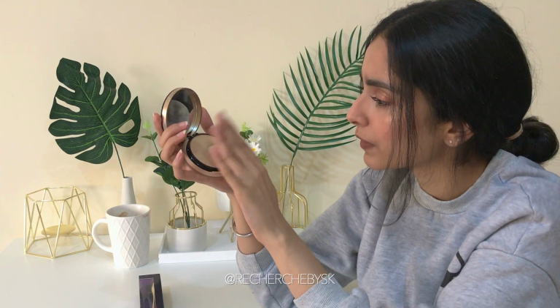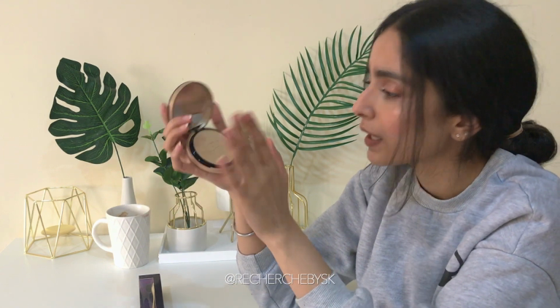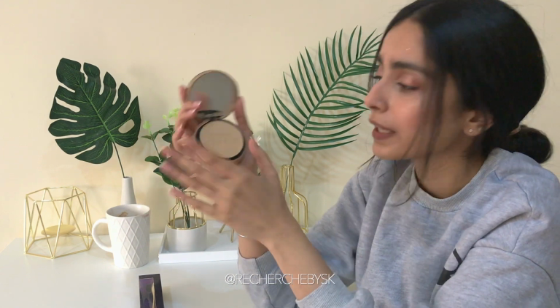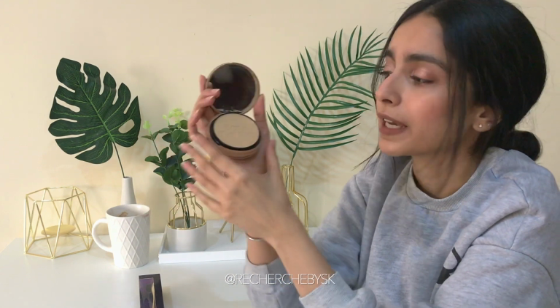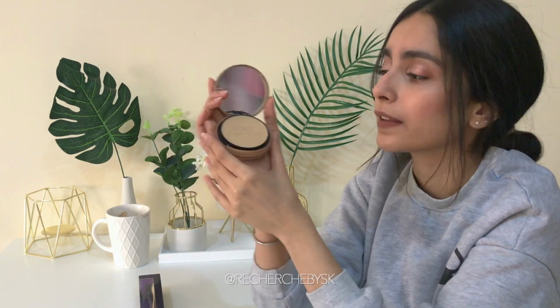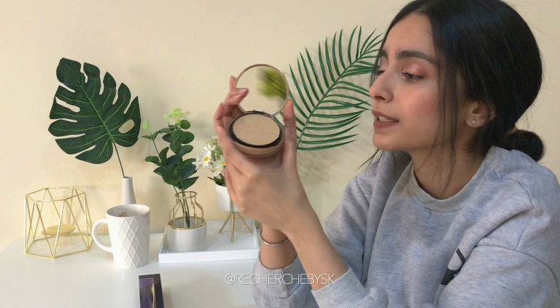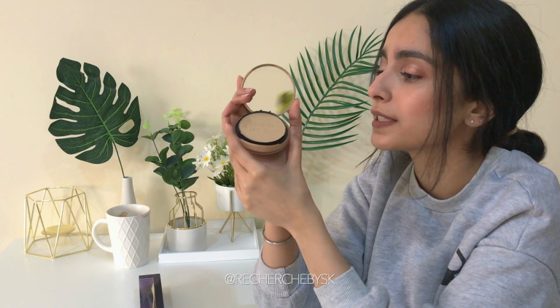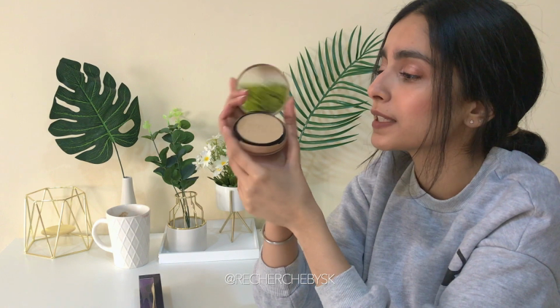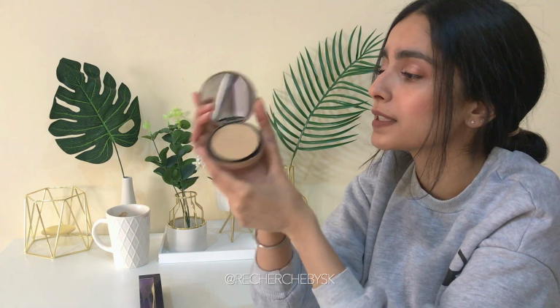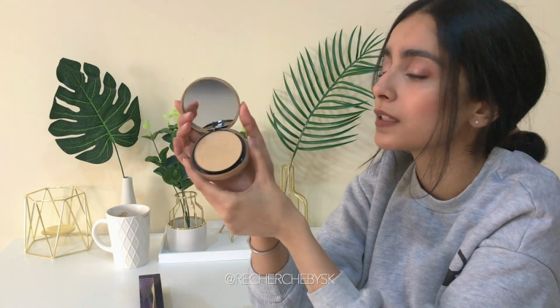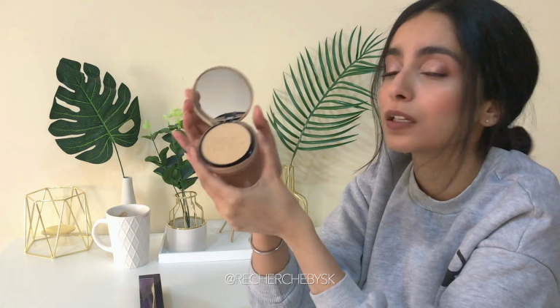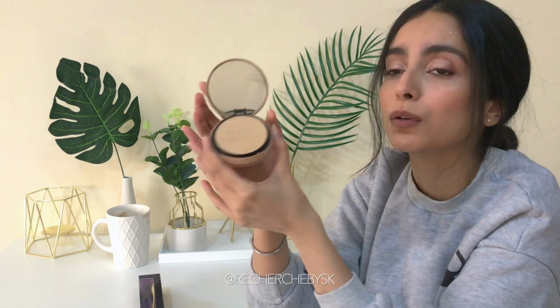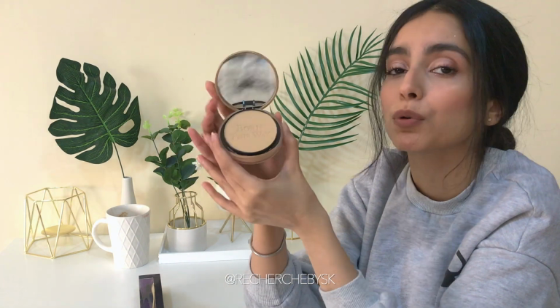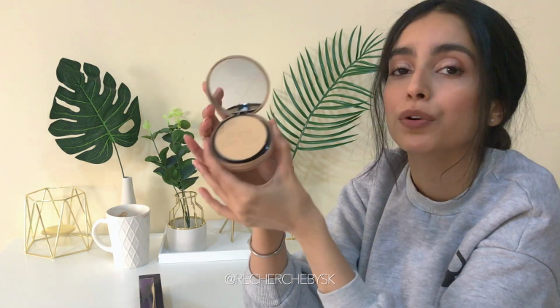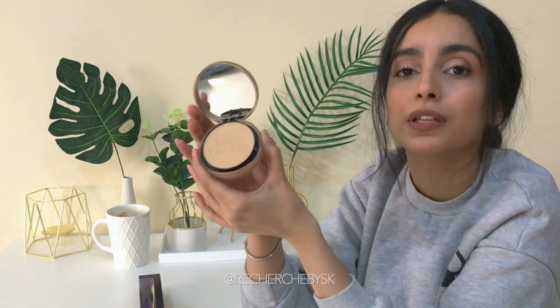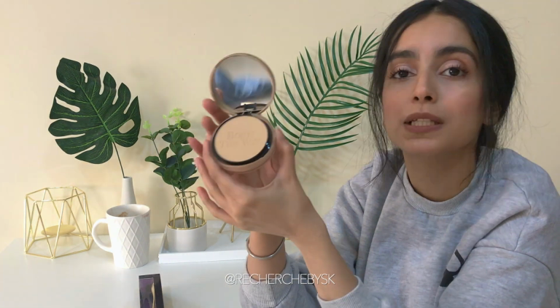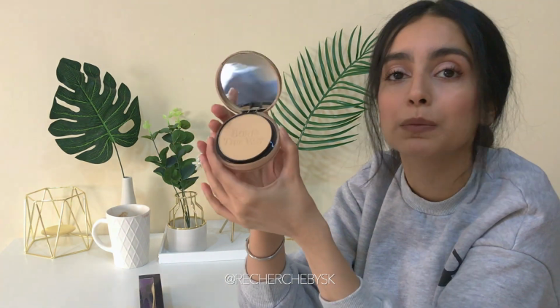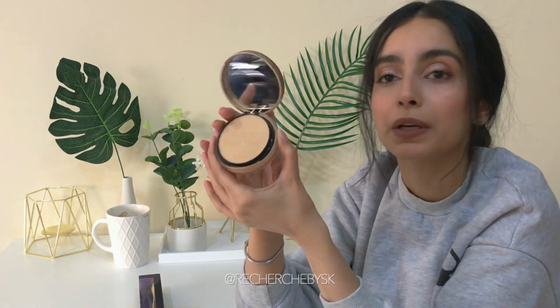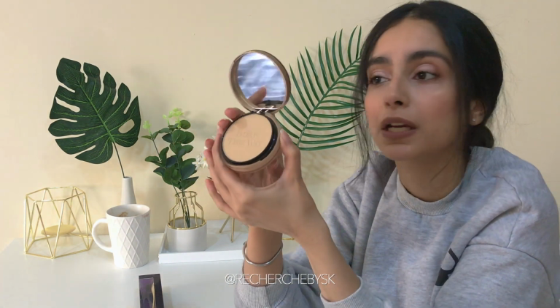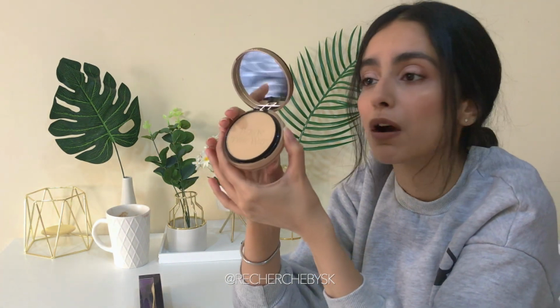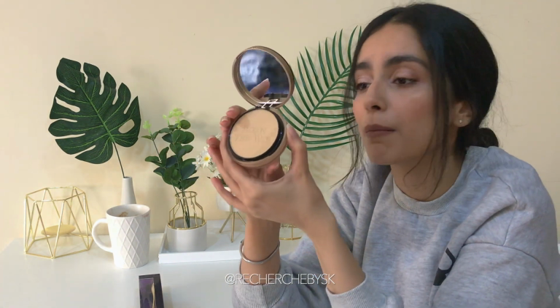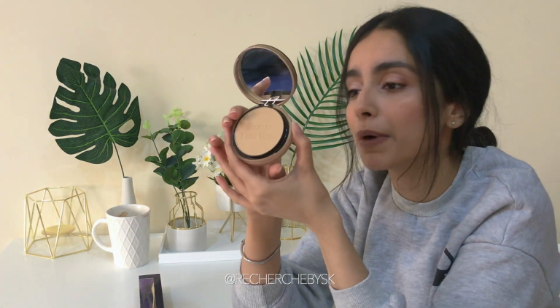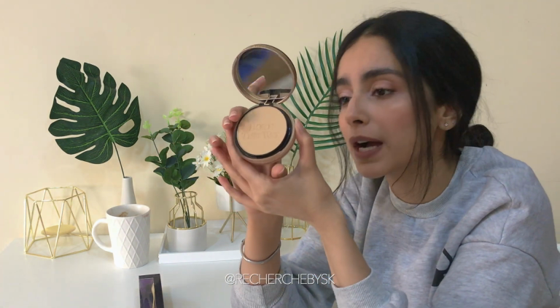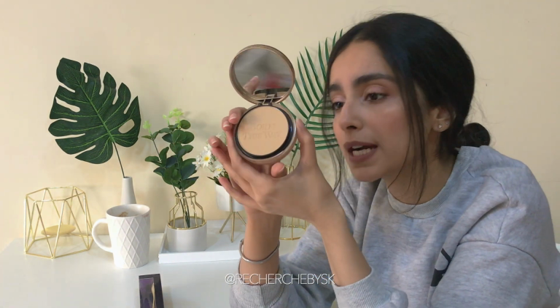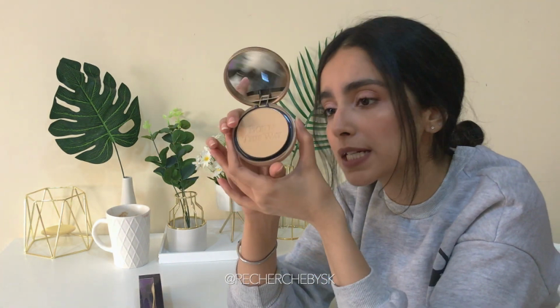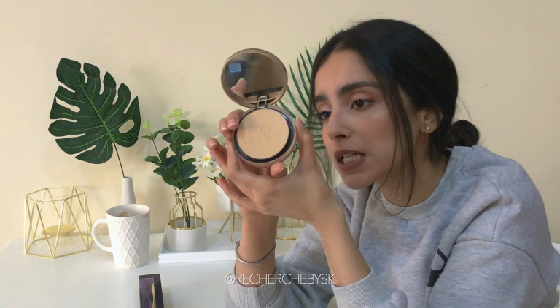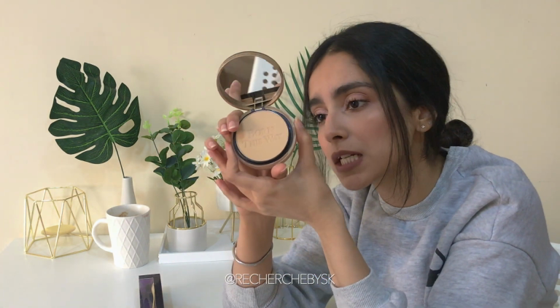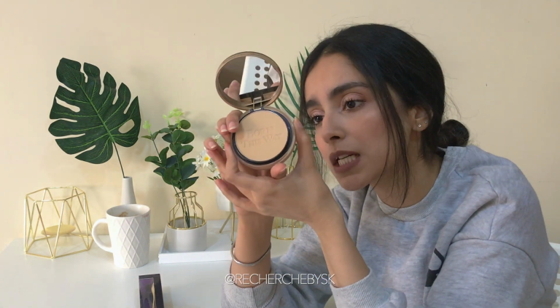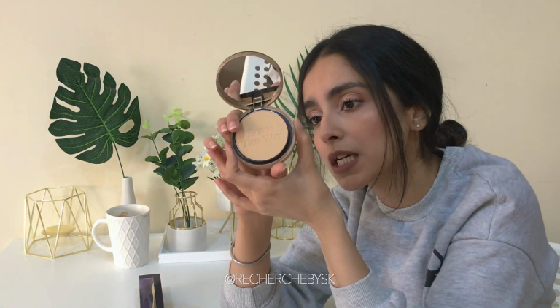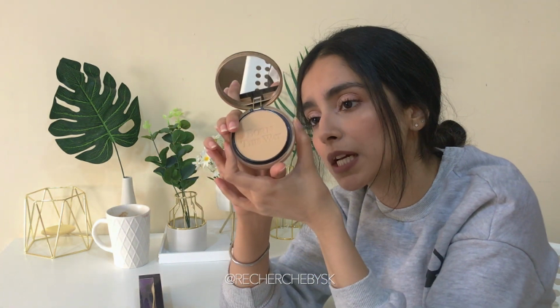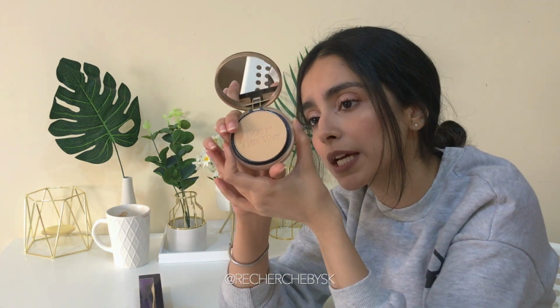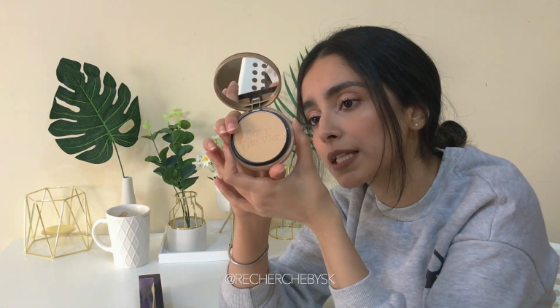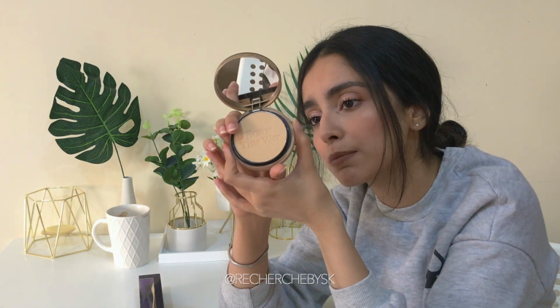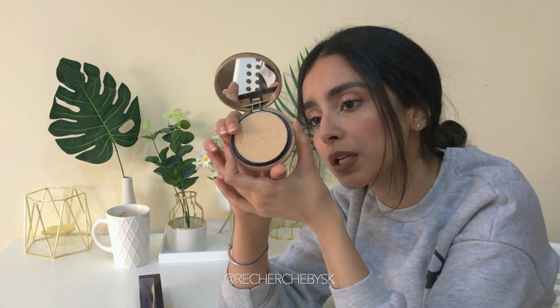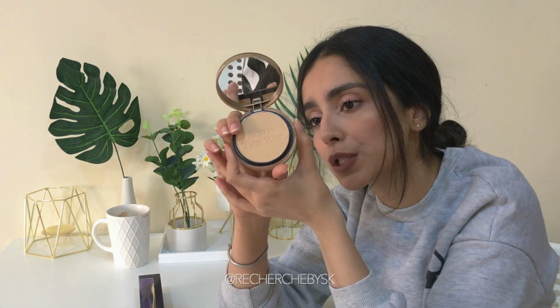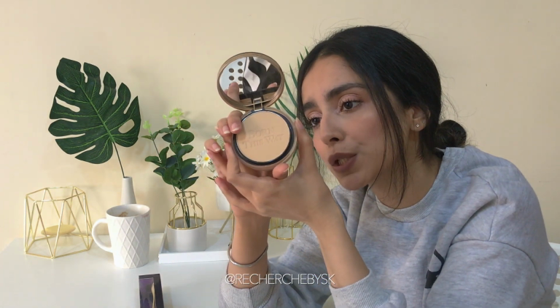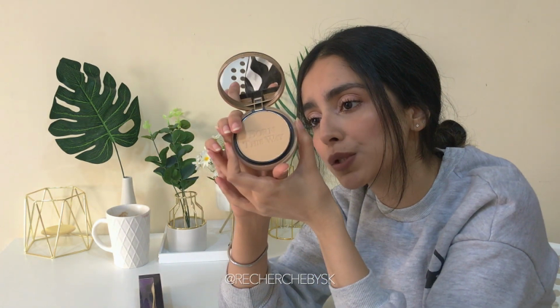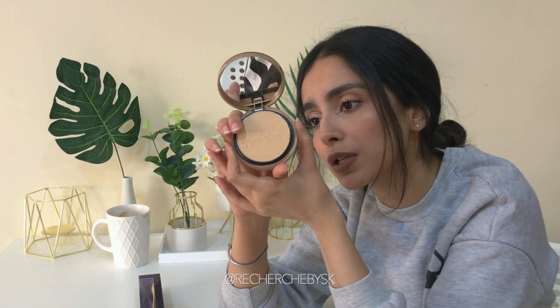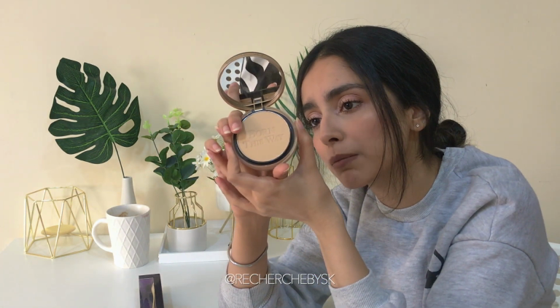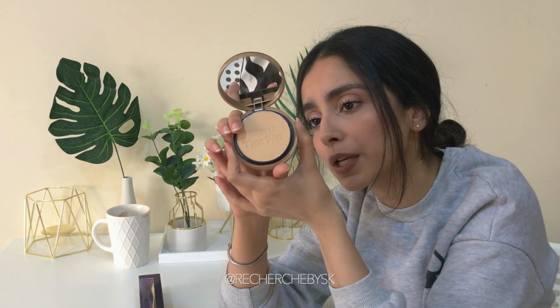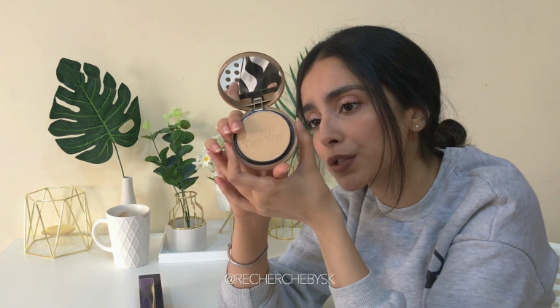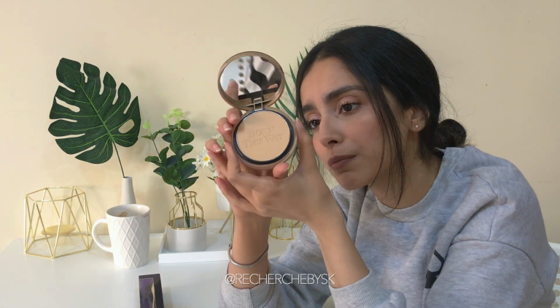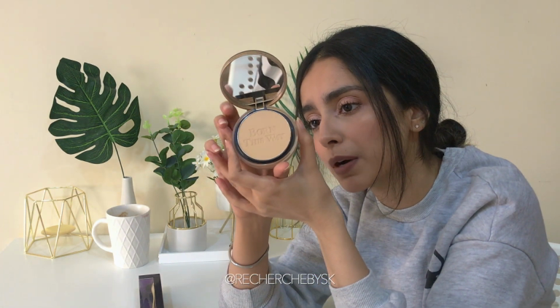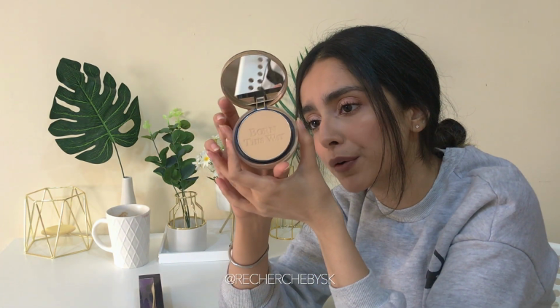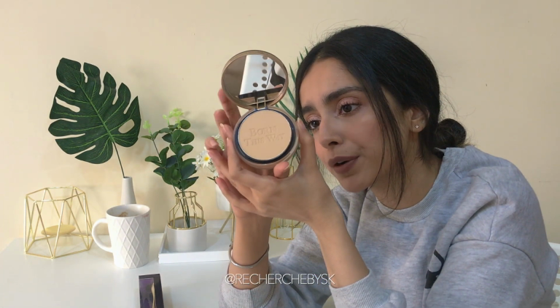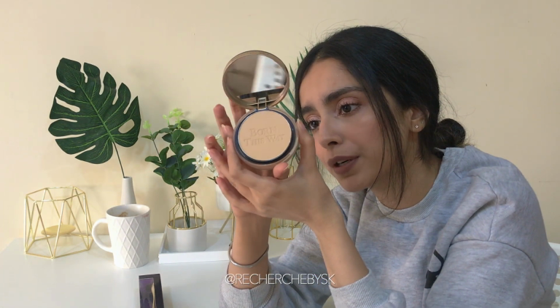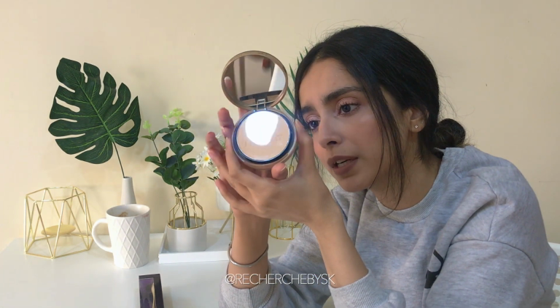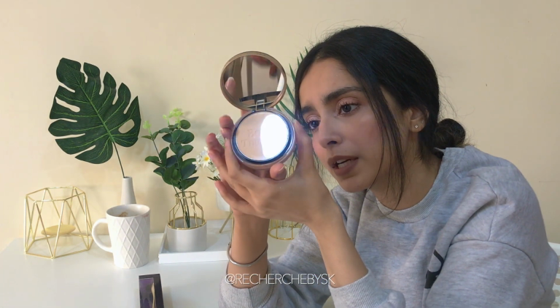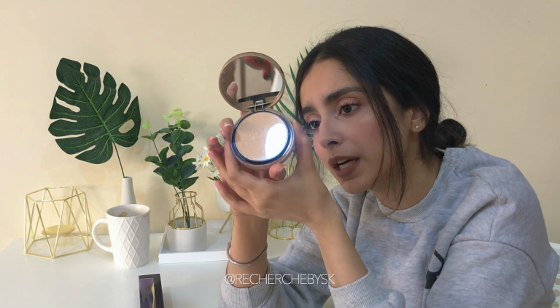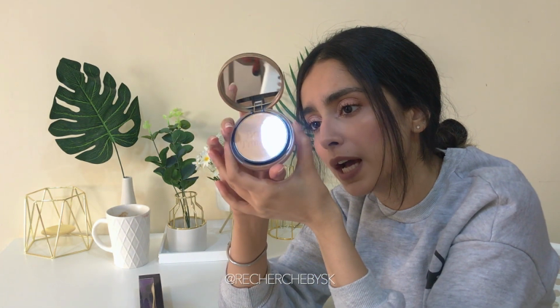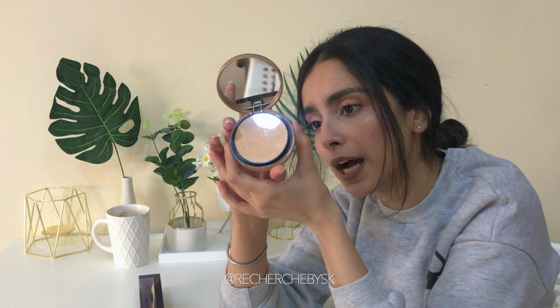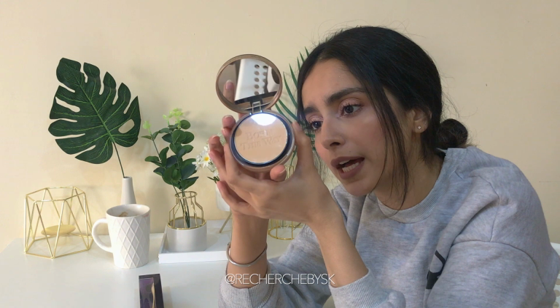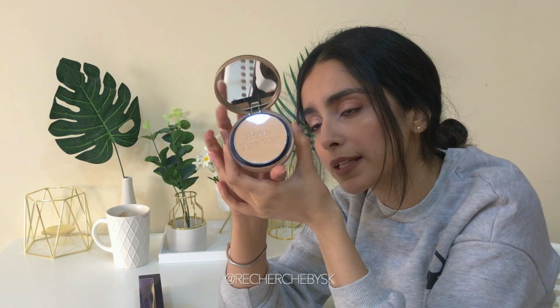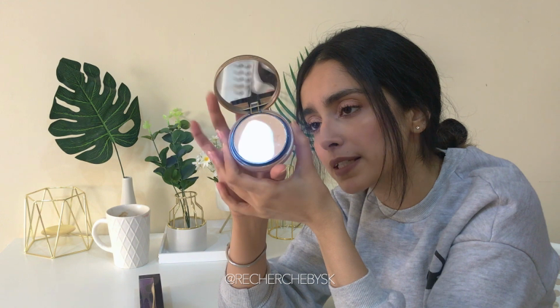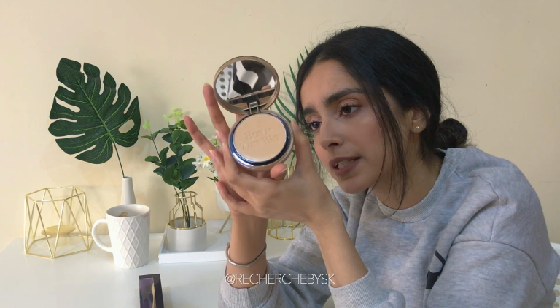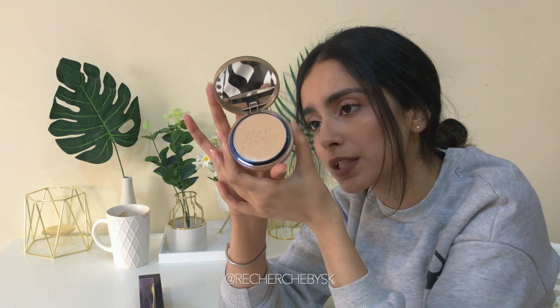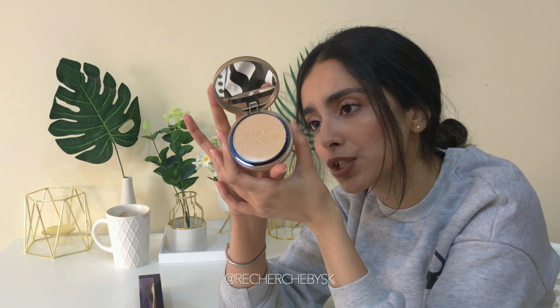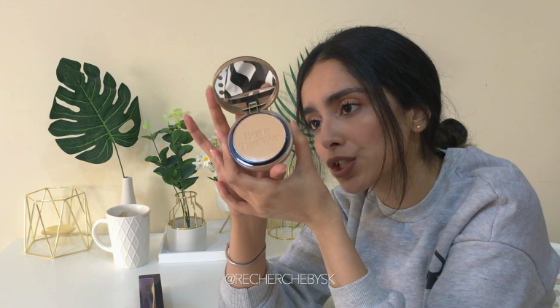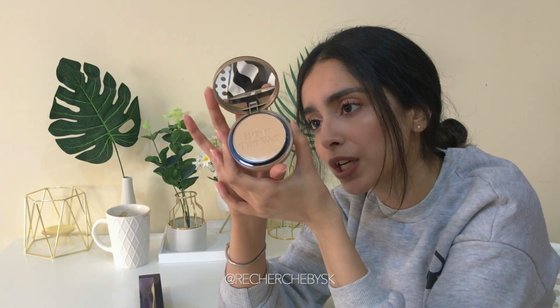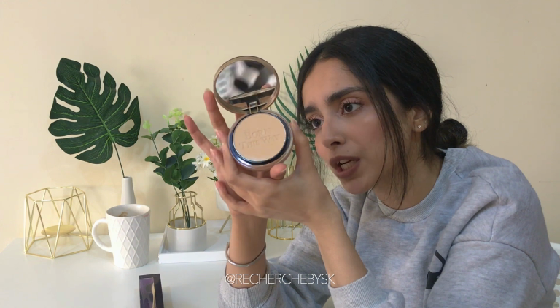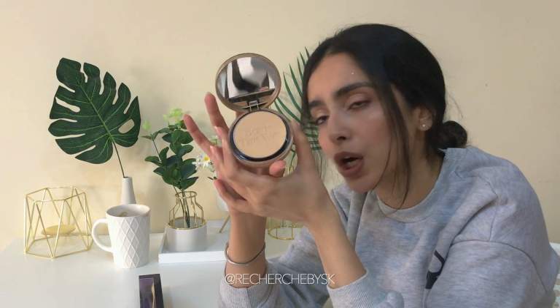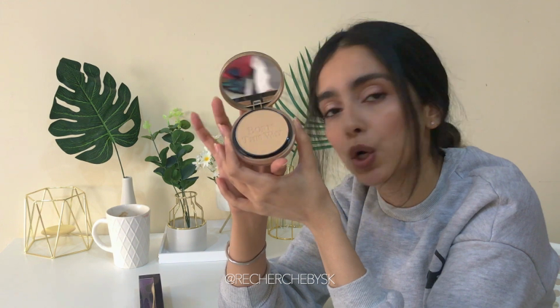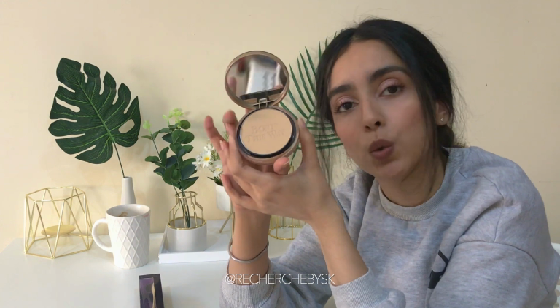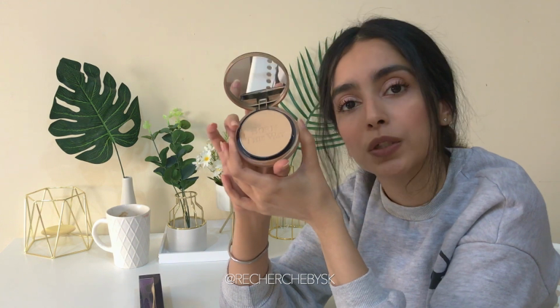This is the Born This Way compact — it's a multi-use complexion powder in the shade Golden Beige.